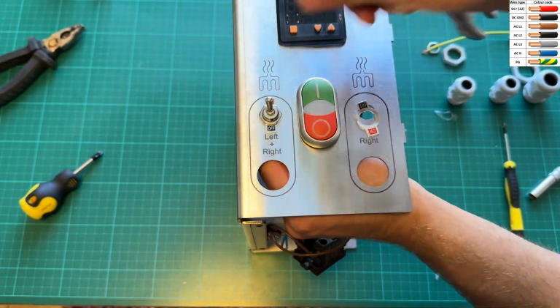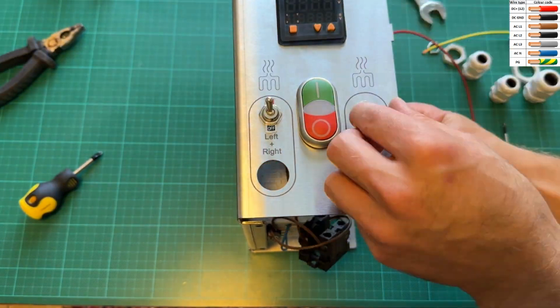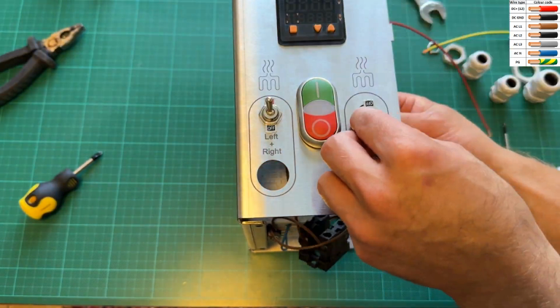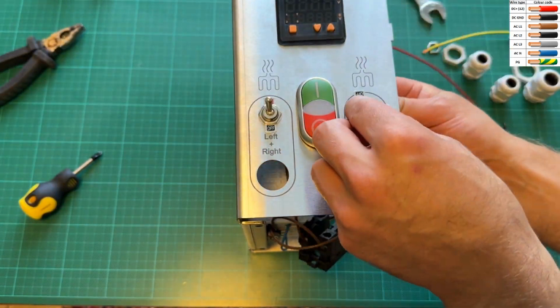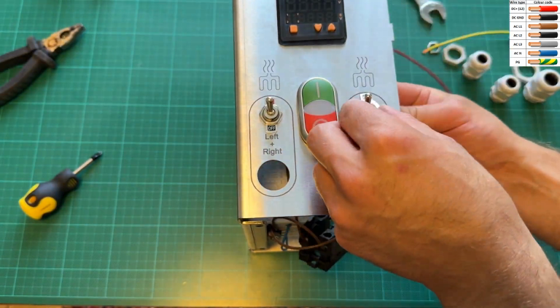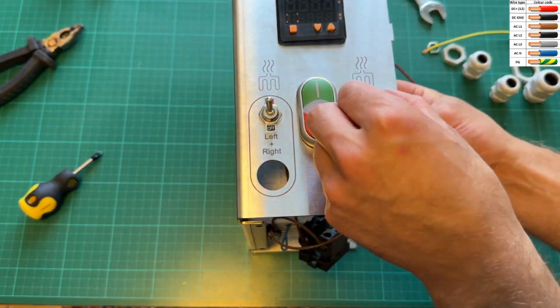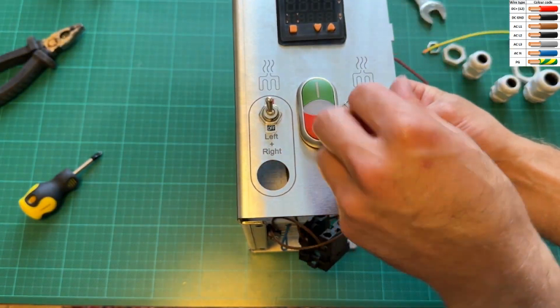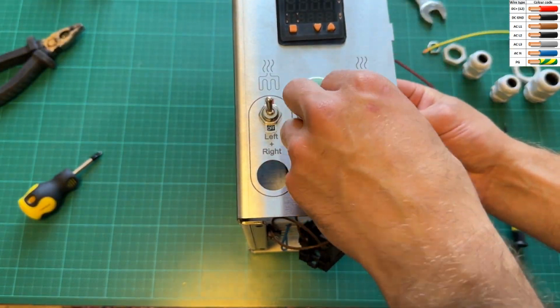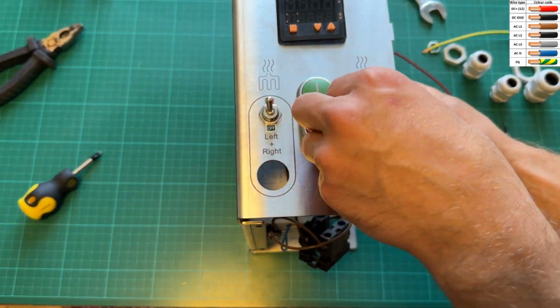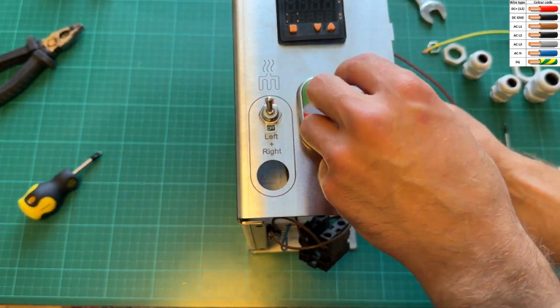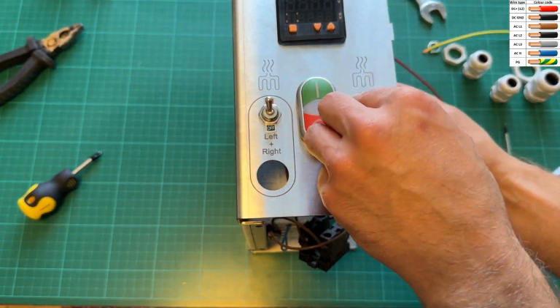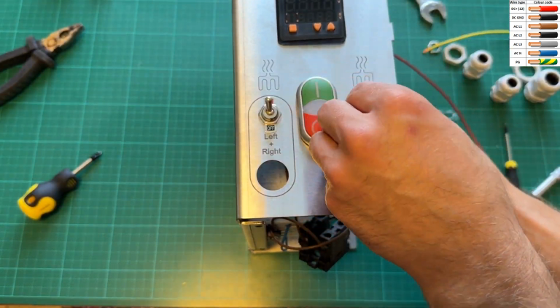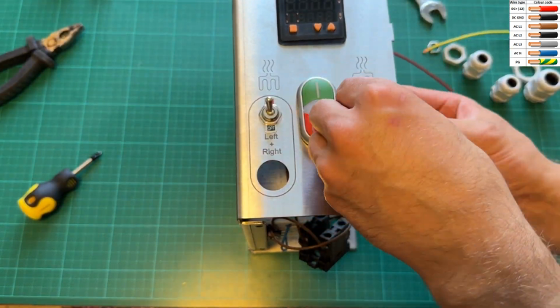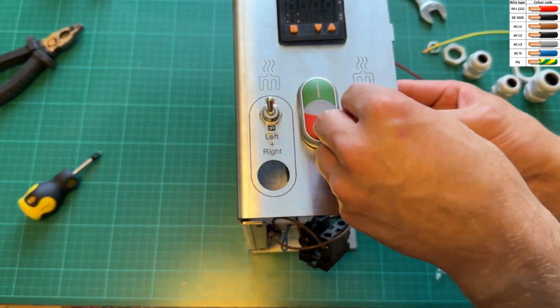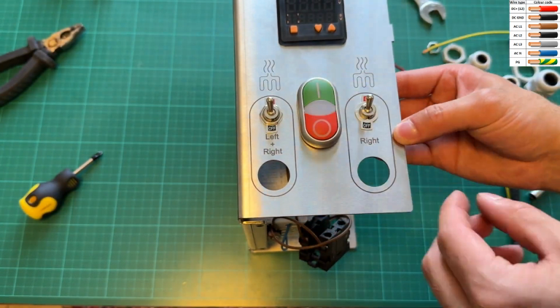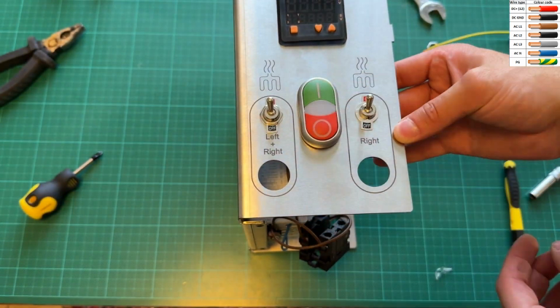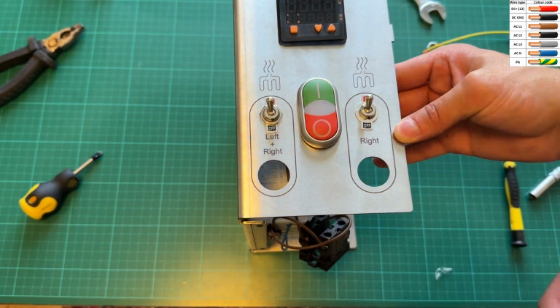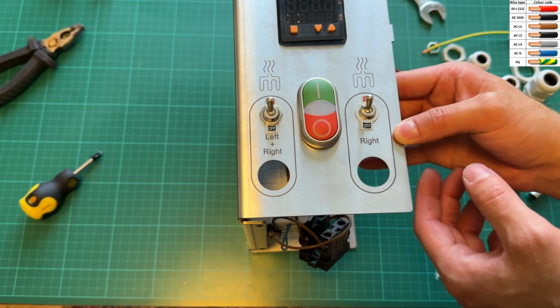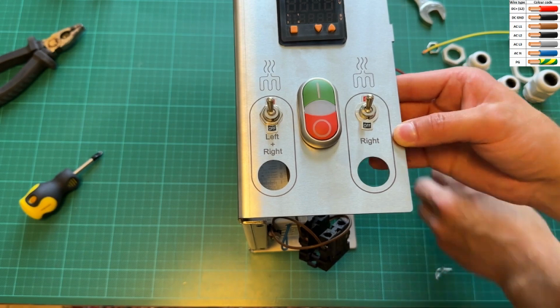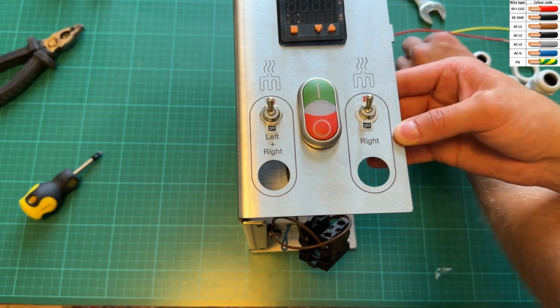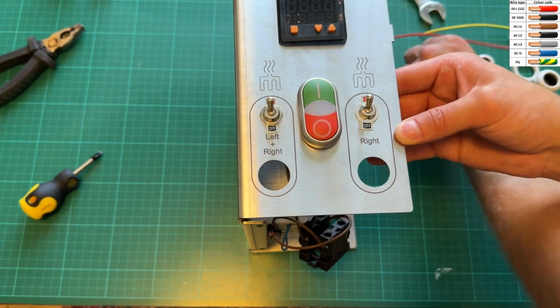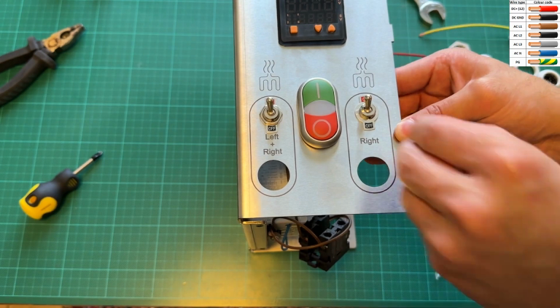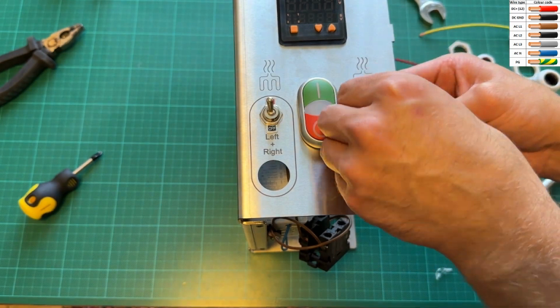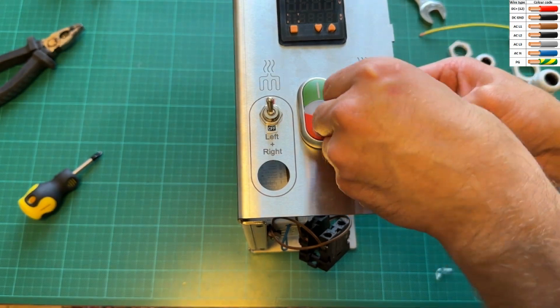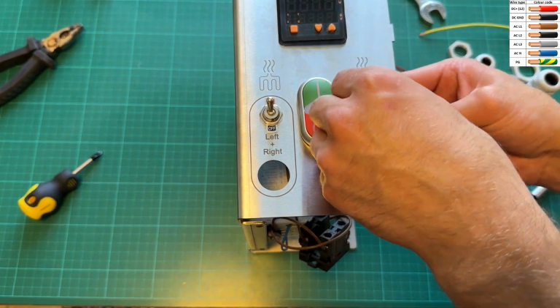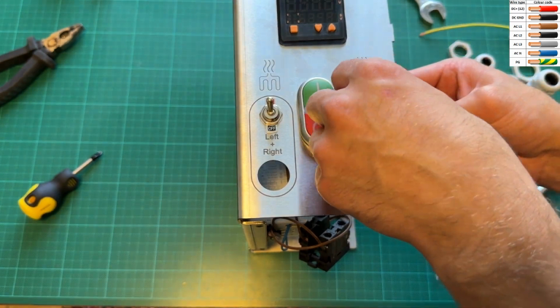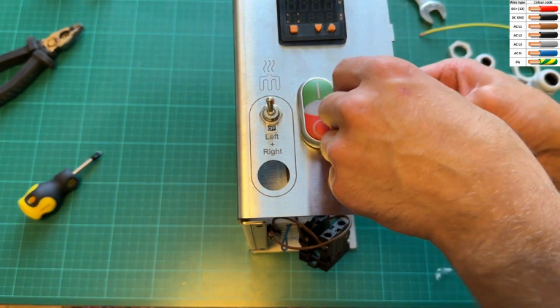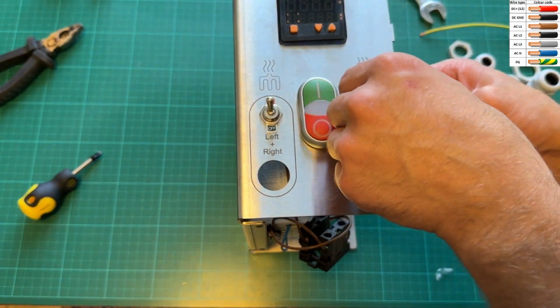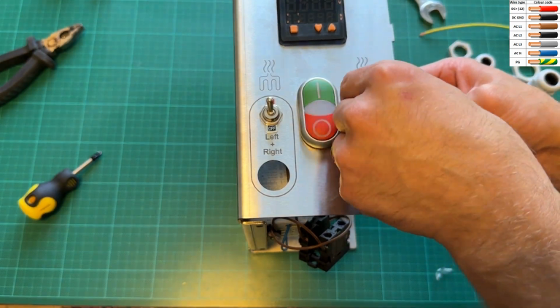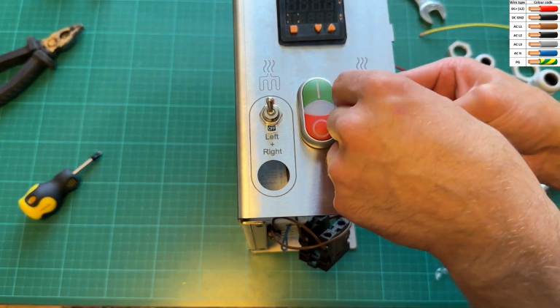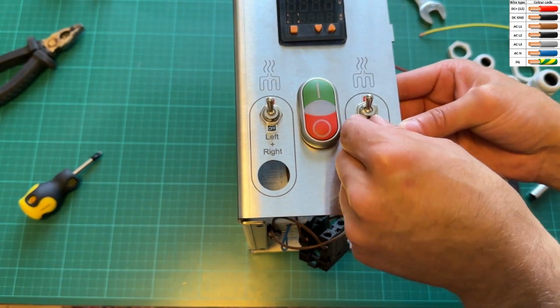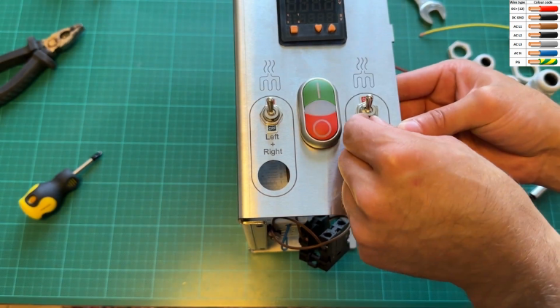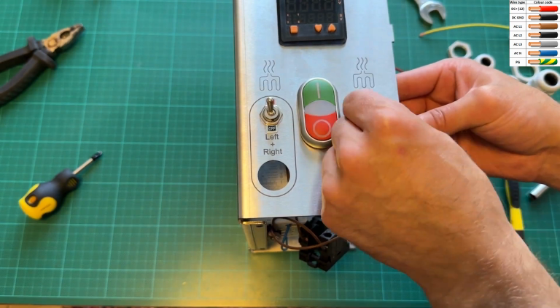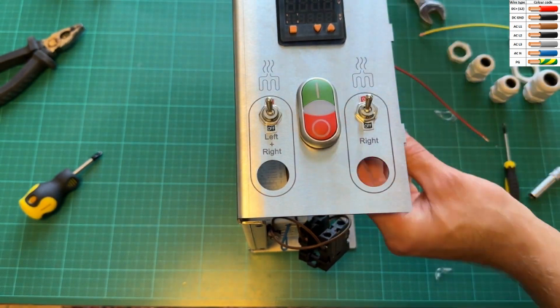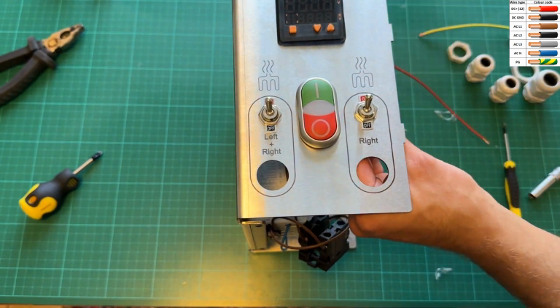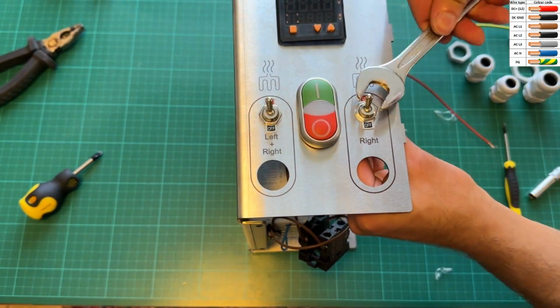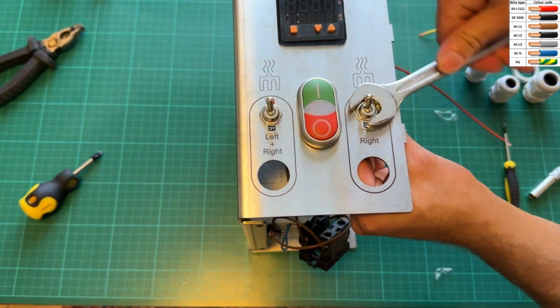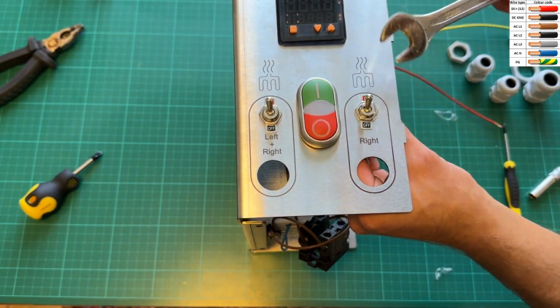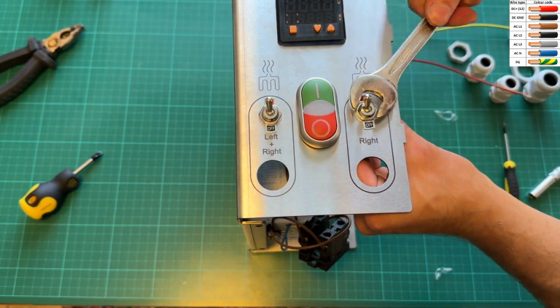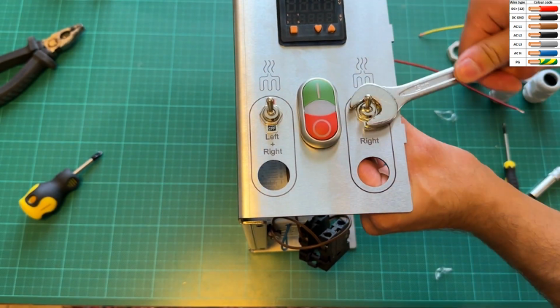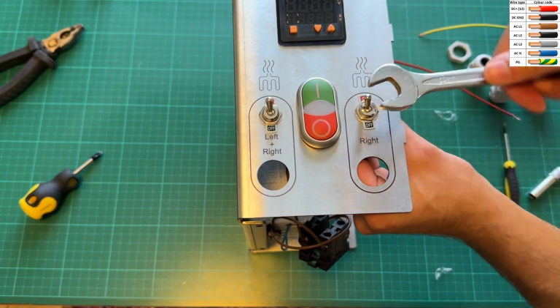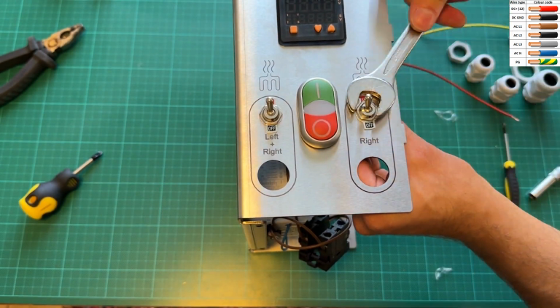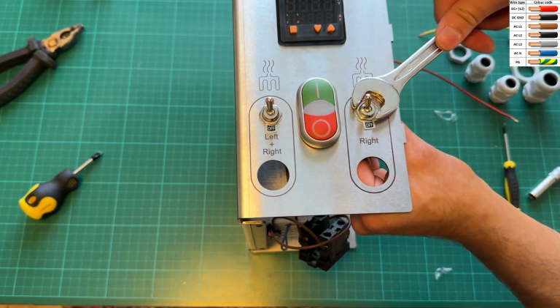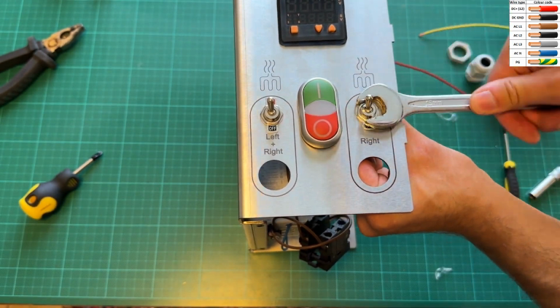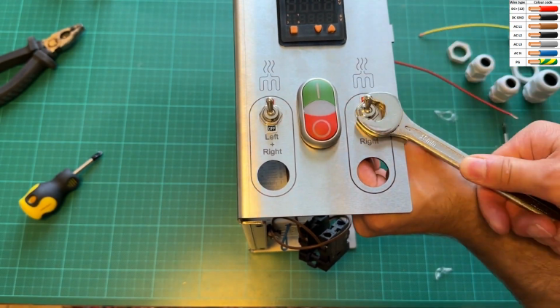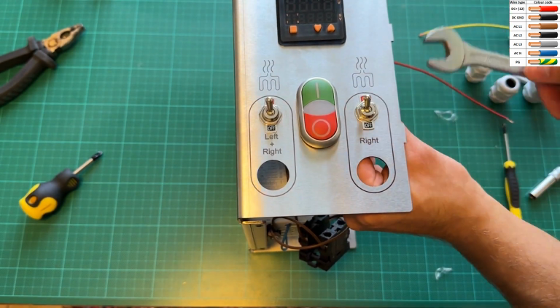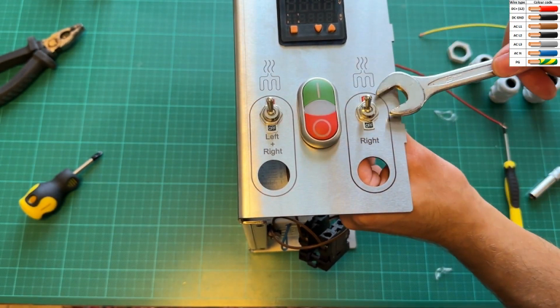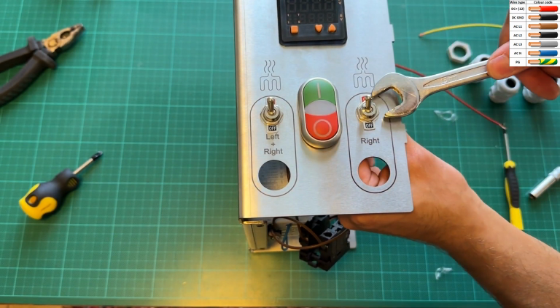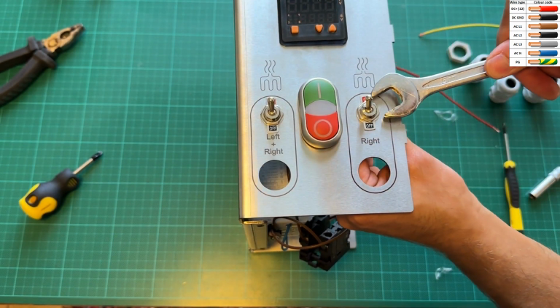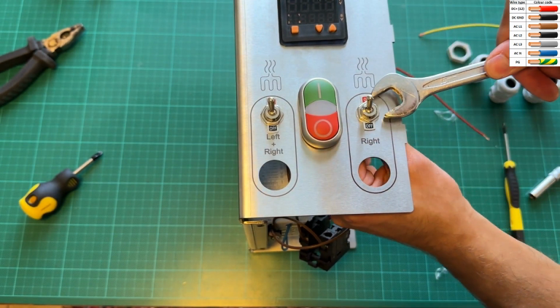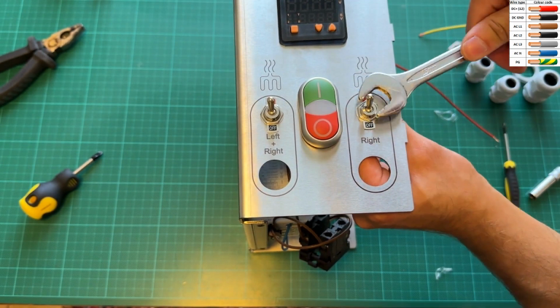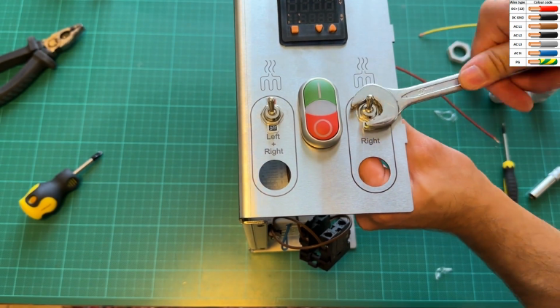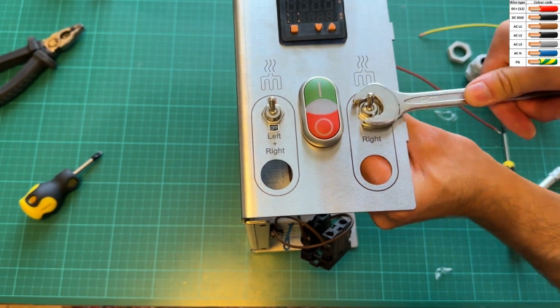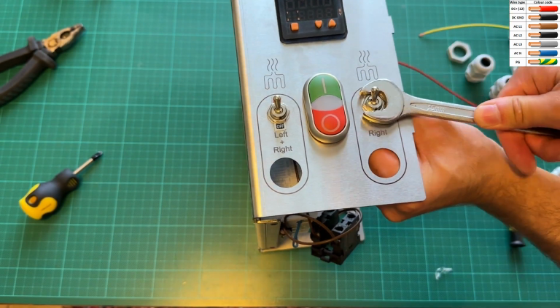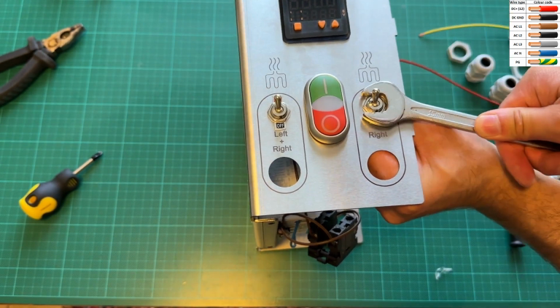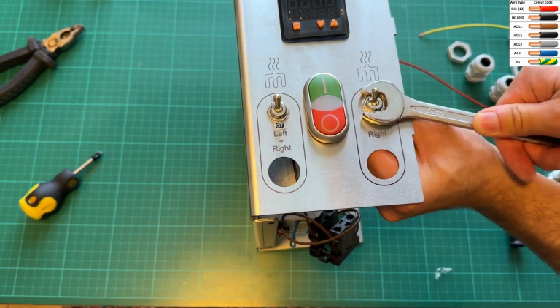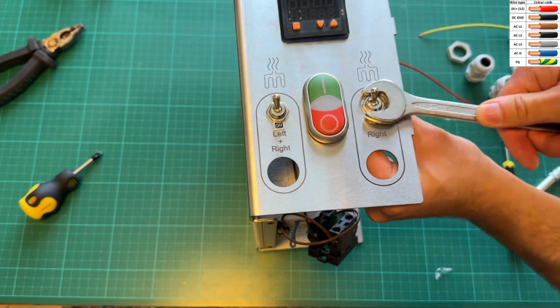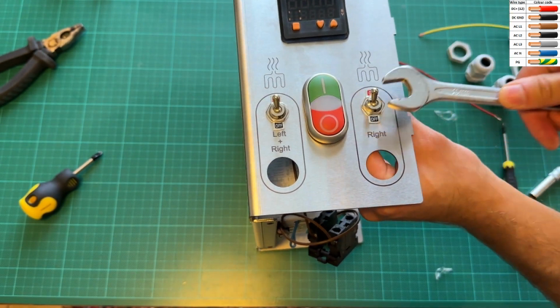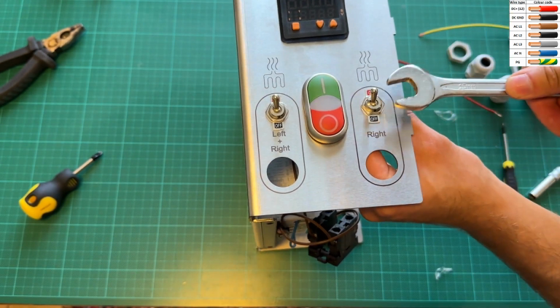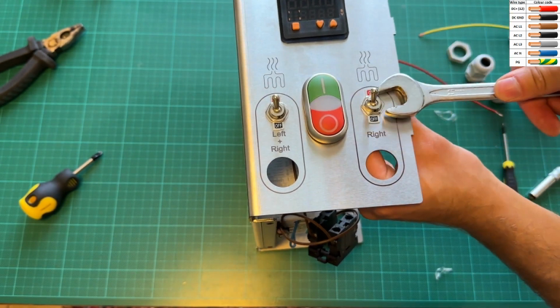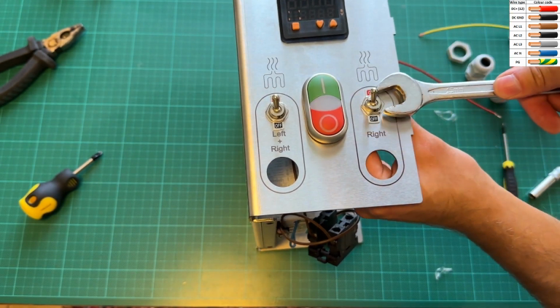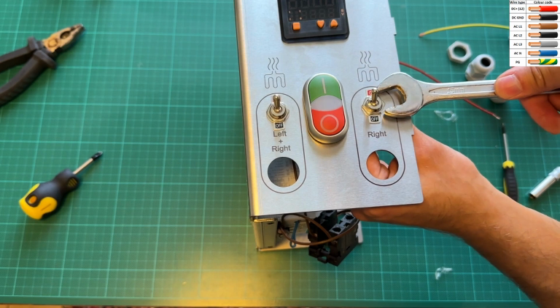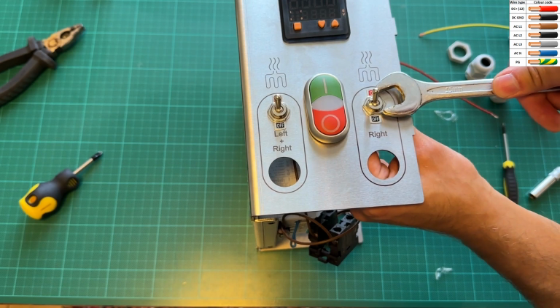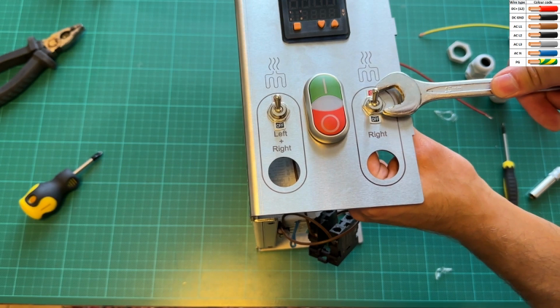Now the left switch controls the left heating elements, and also provides the opportunity to turn on the right elements as well.